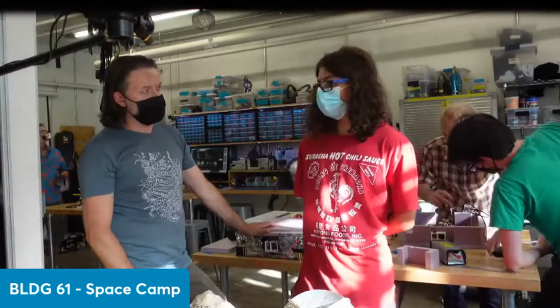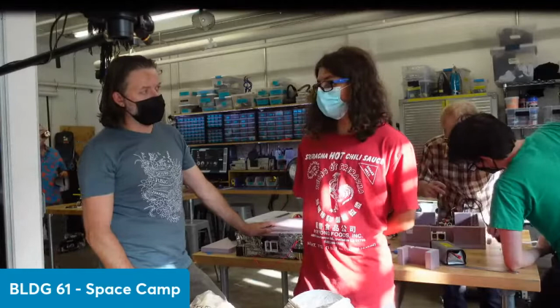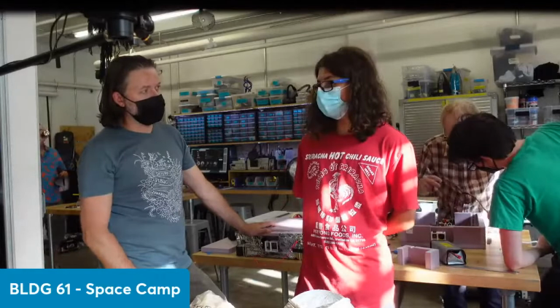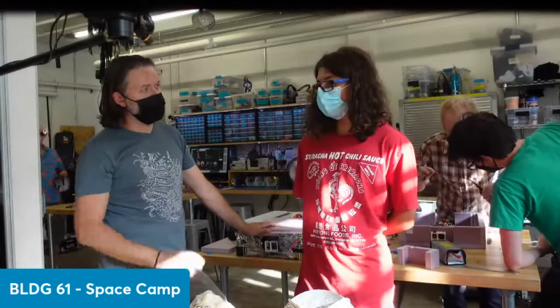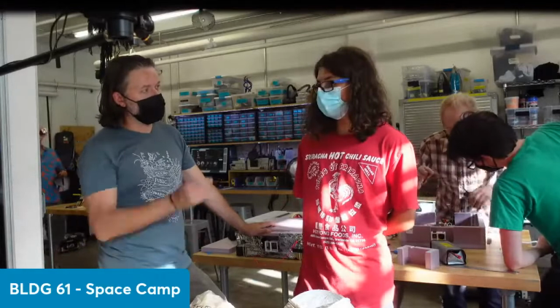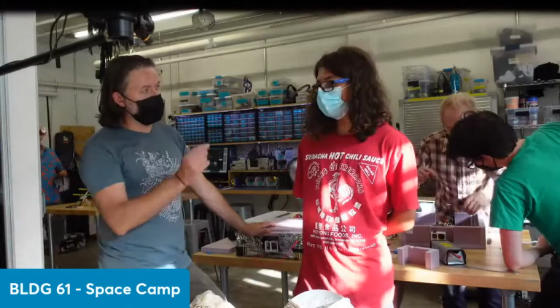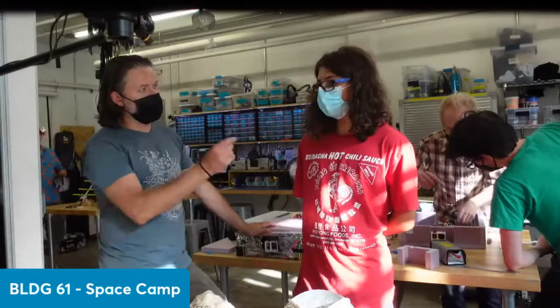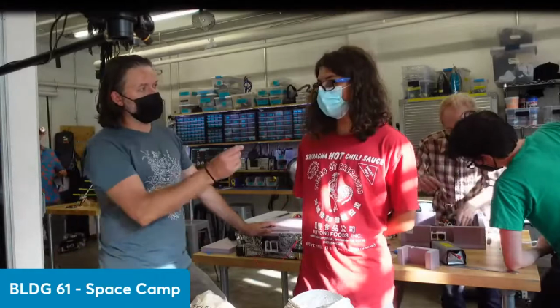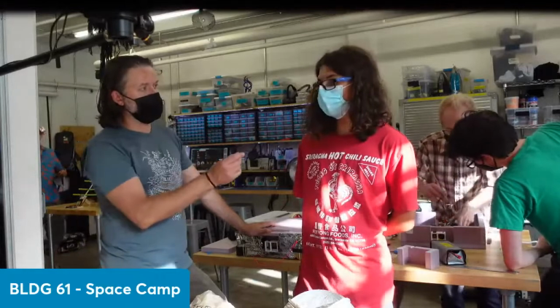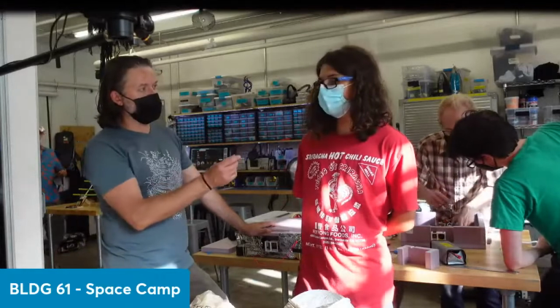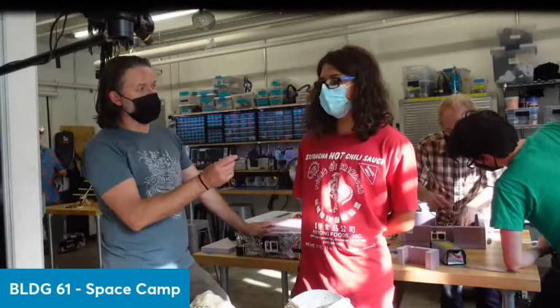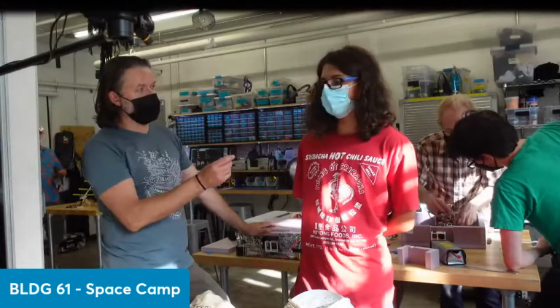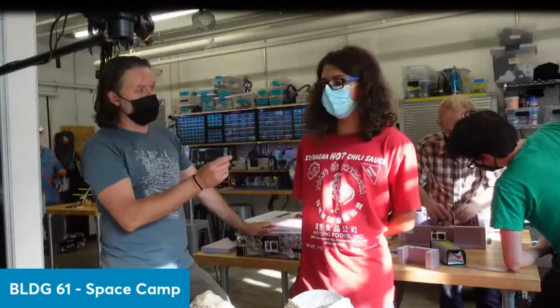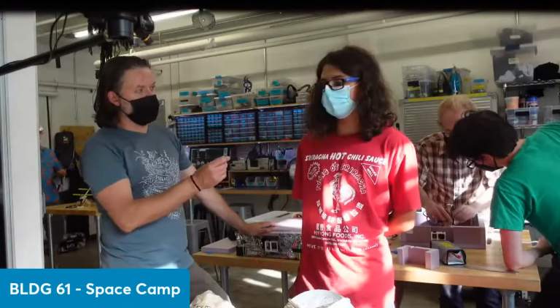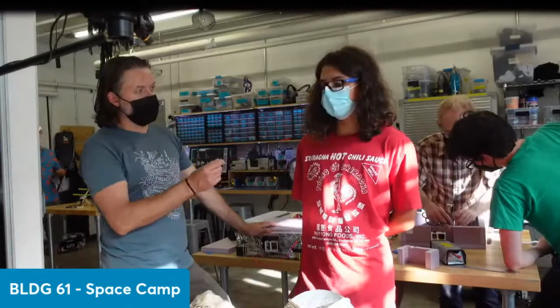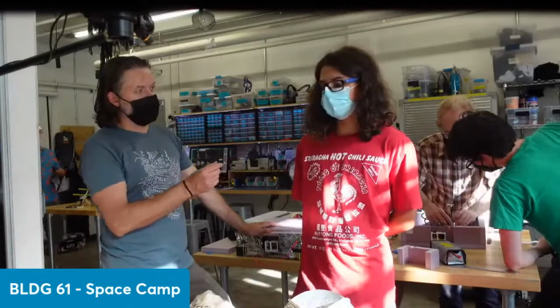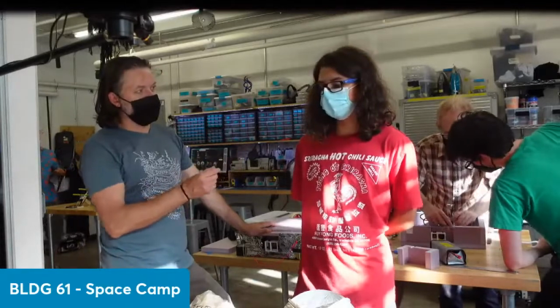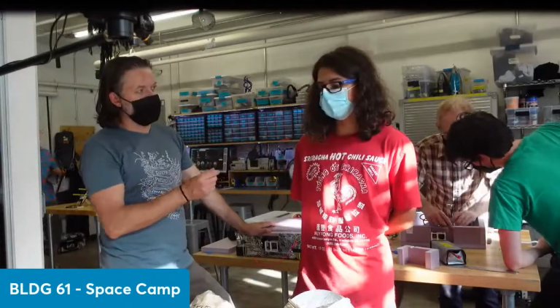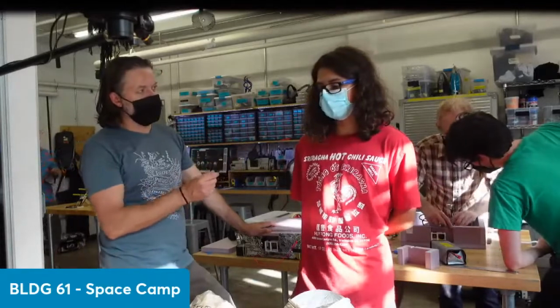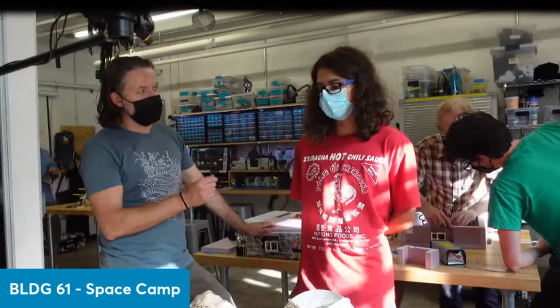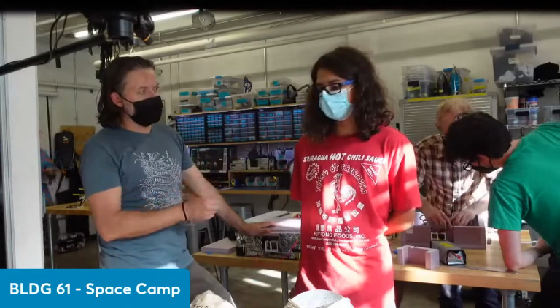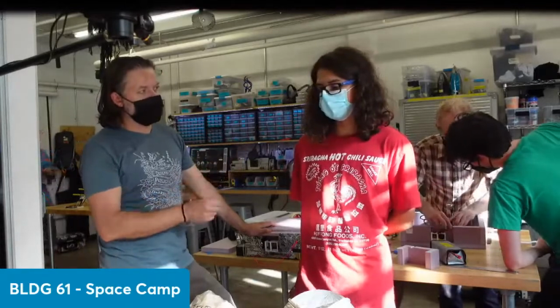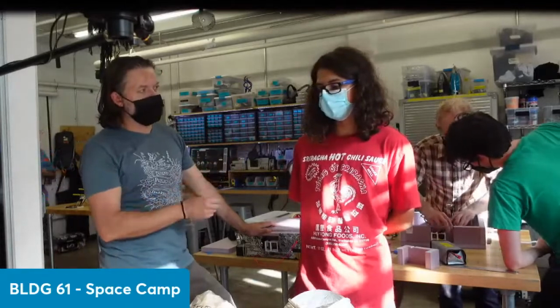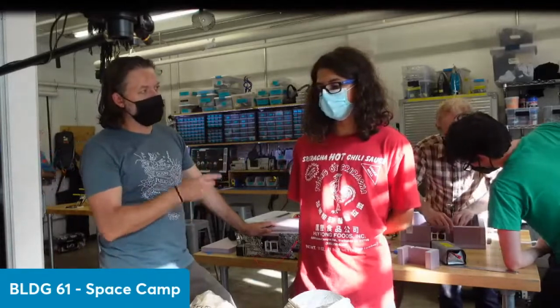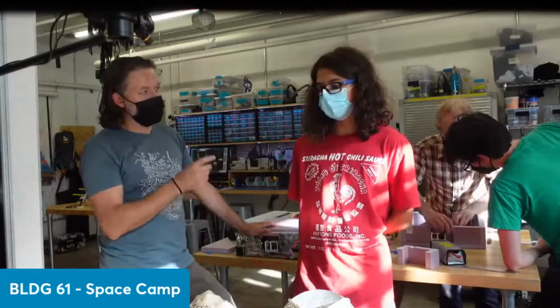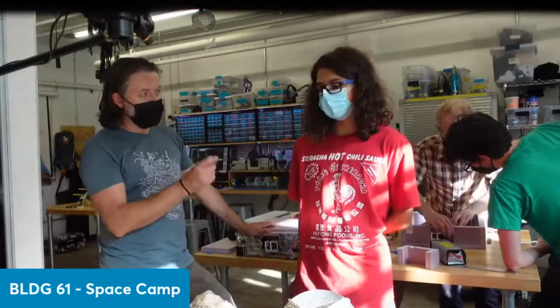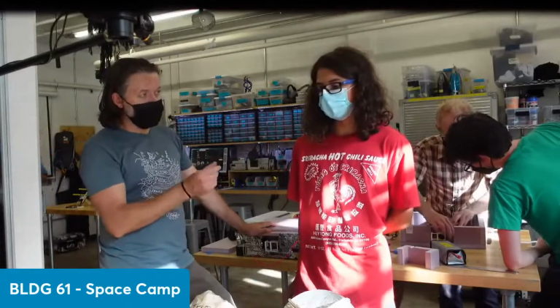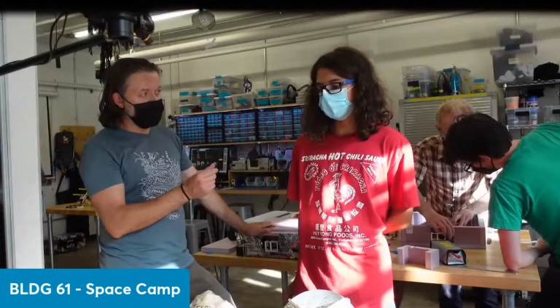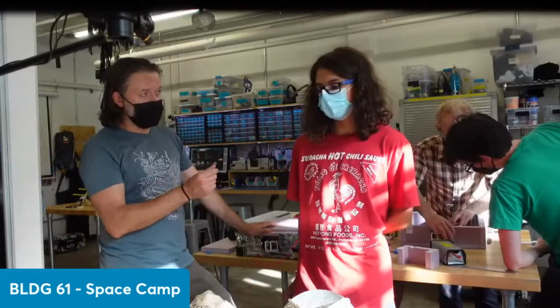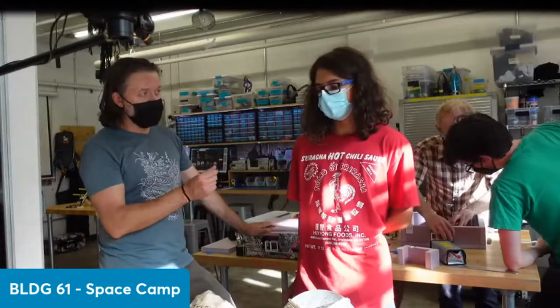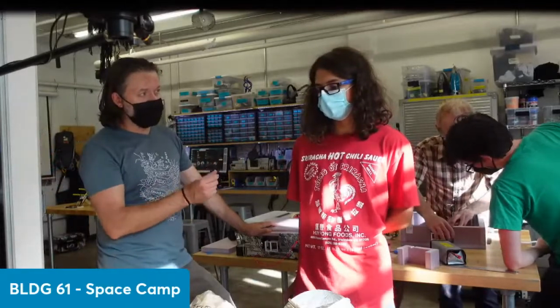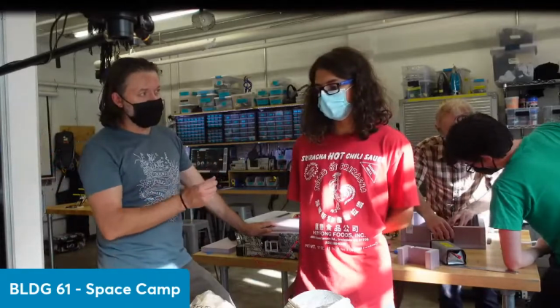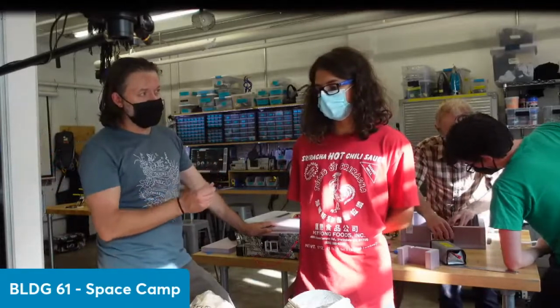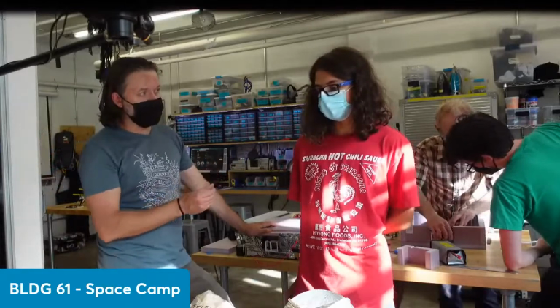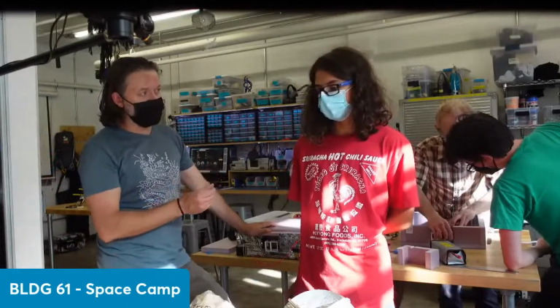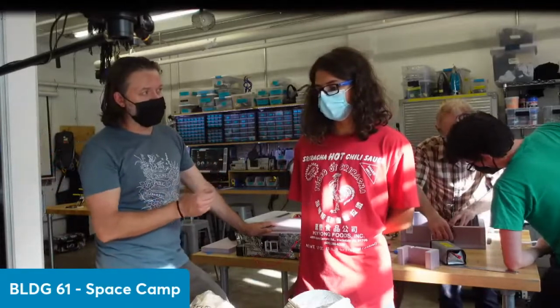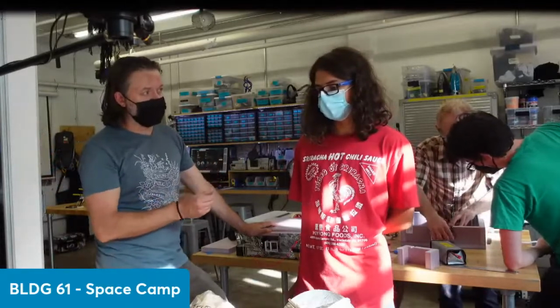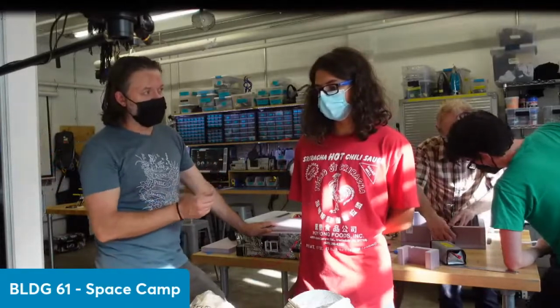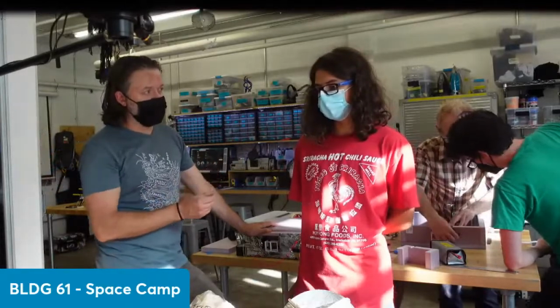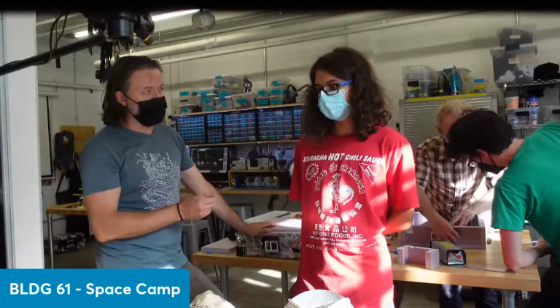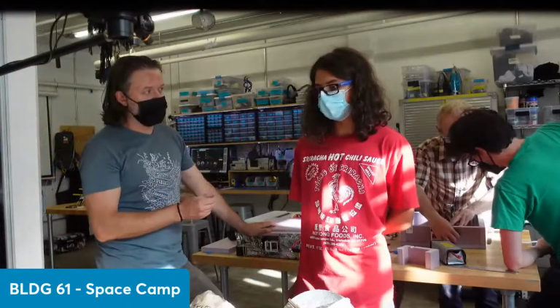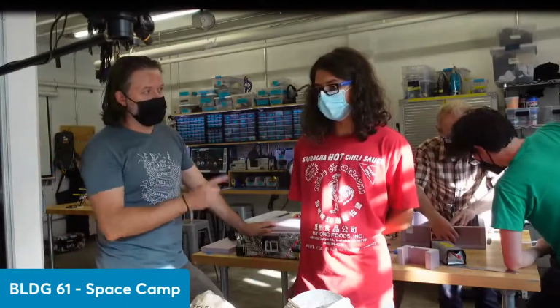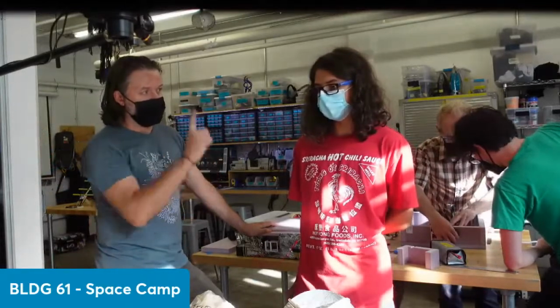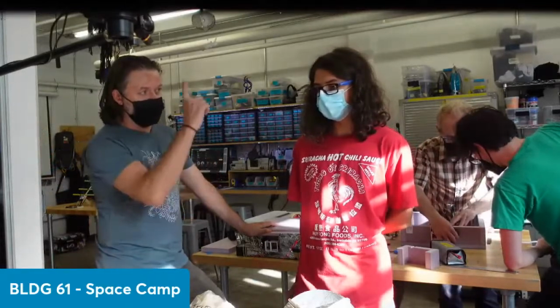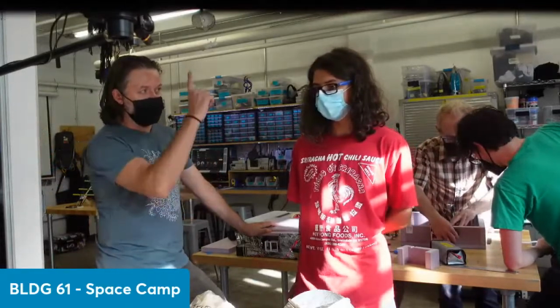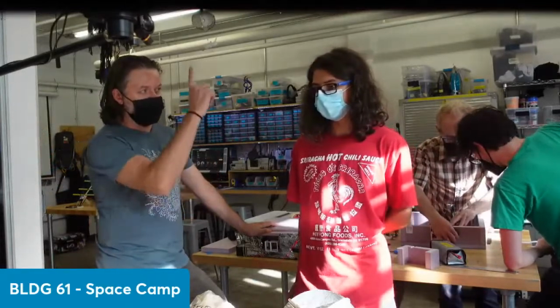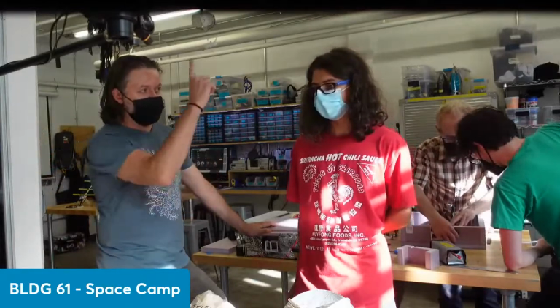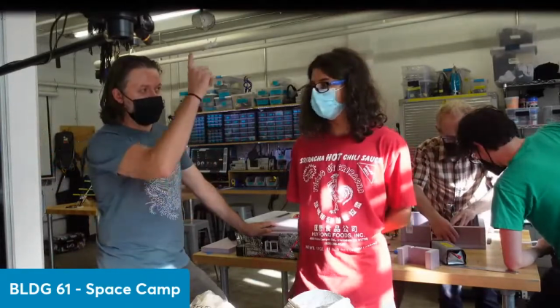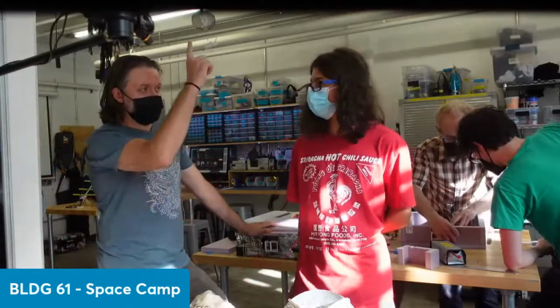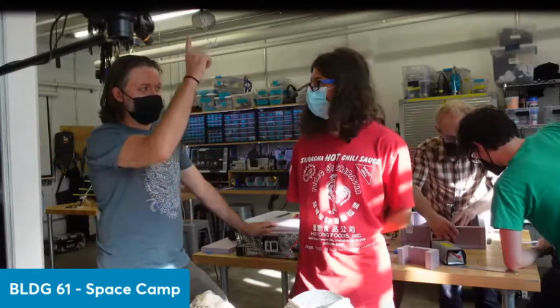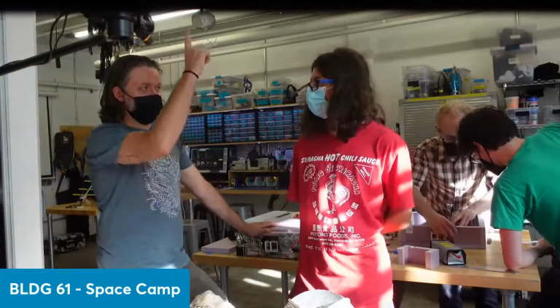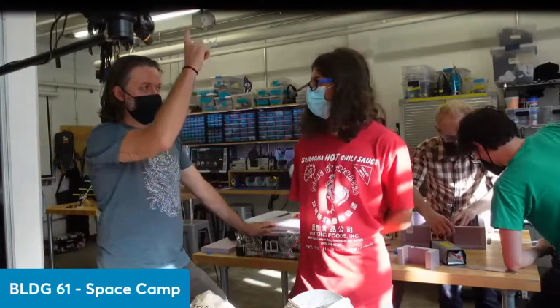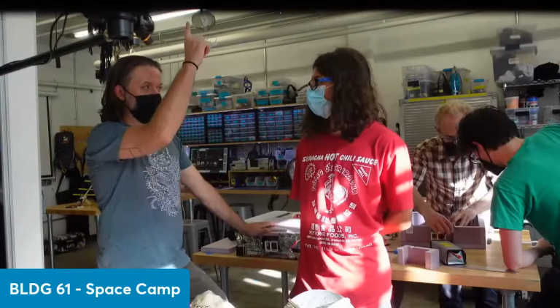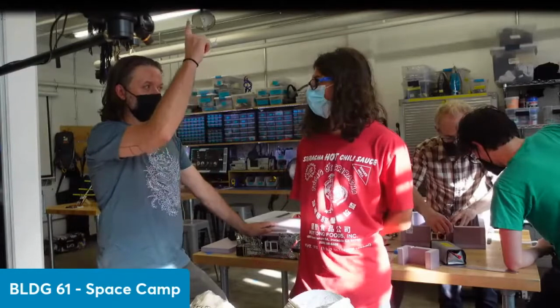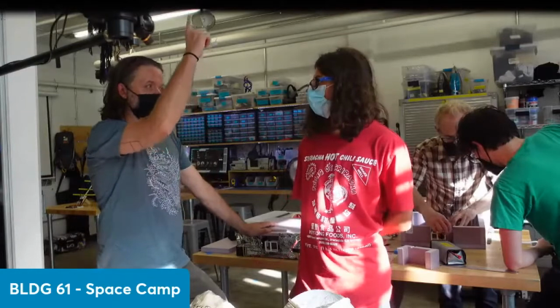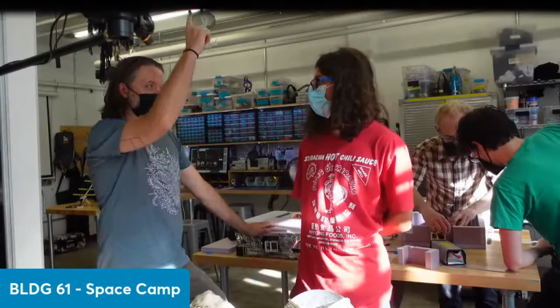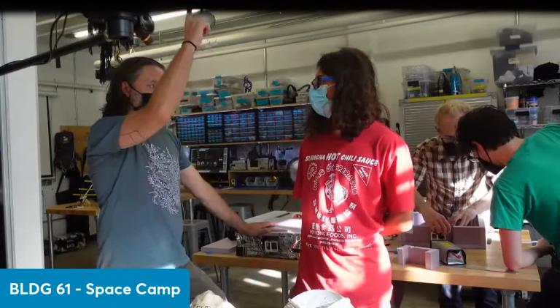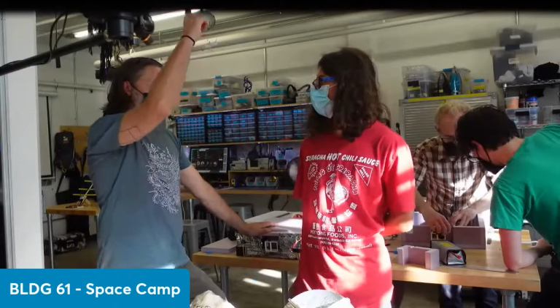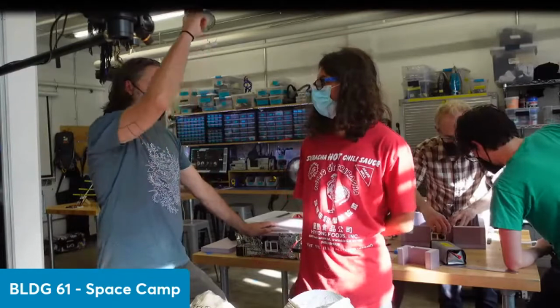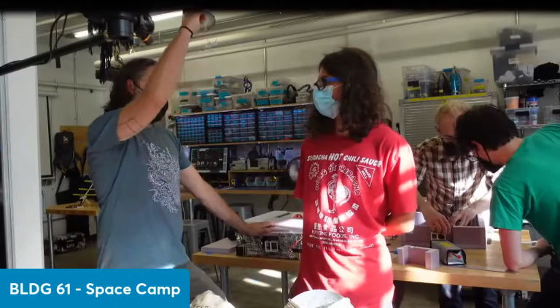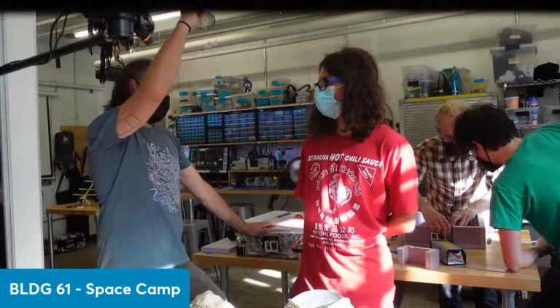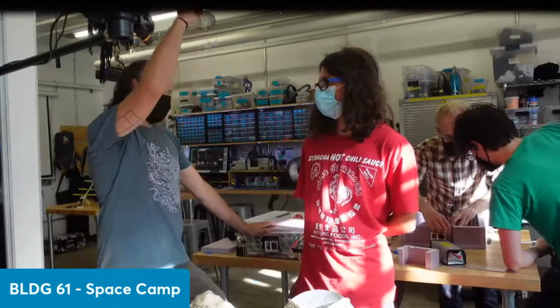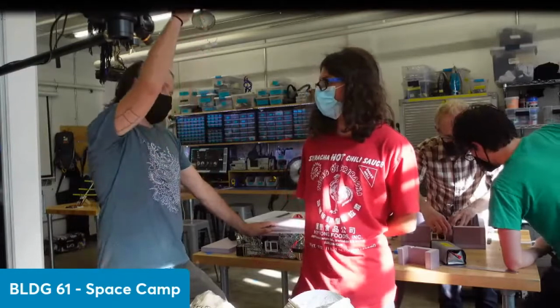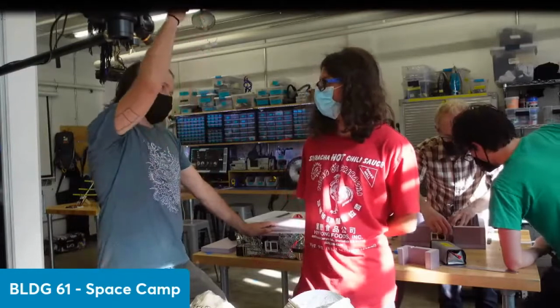Temperature and pressure. And then one other thing — the height, the altitude.